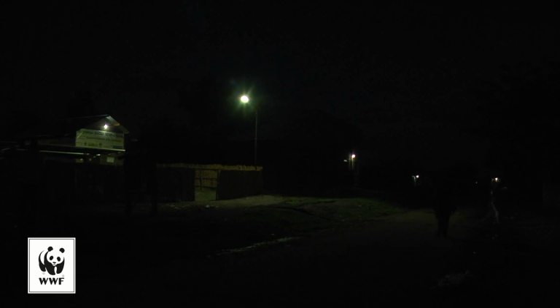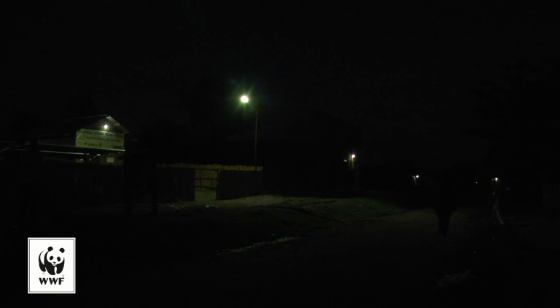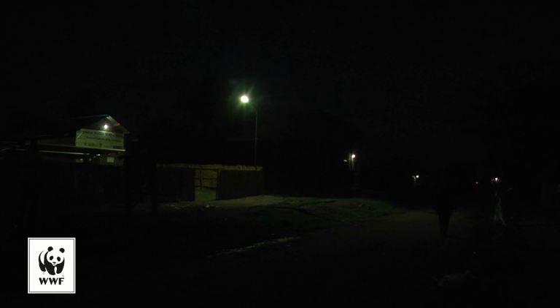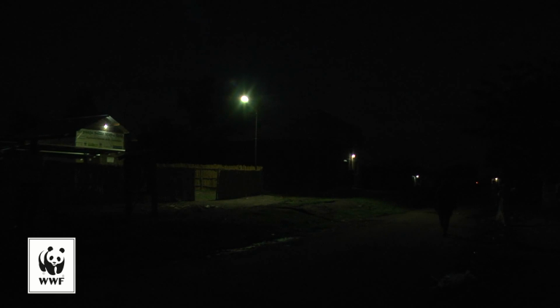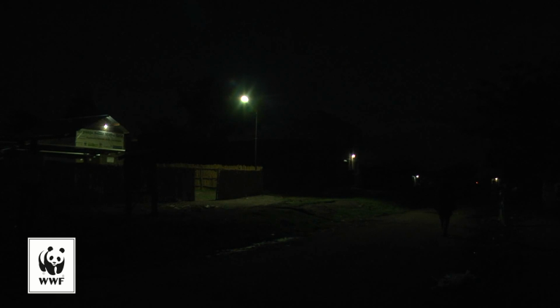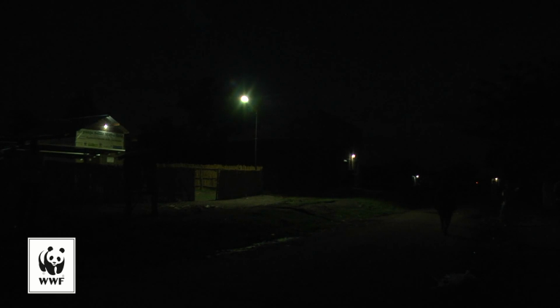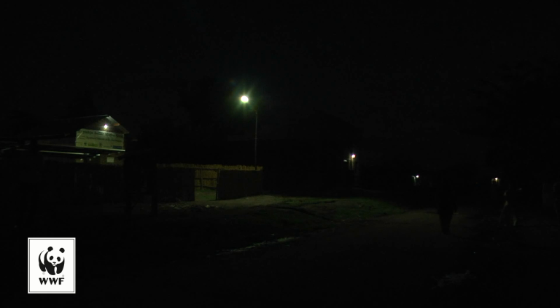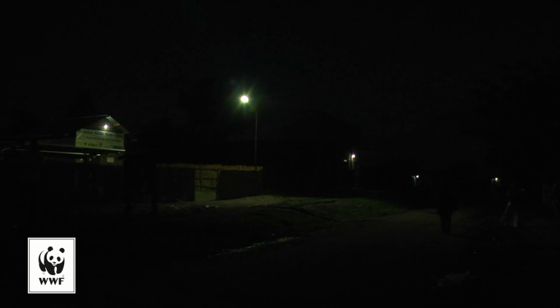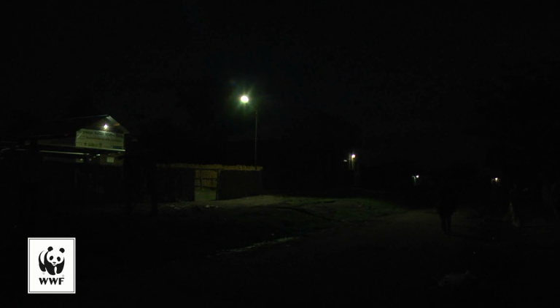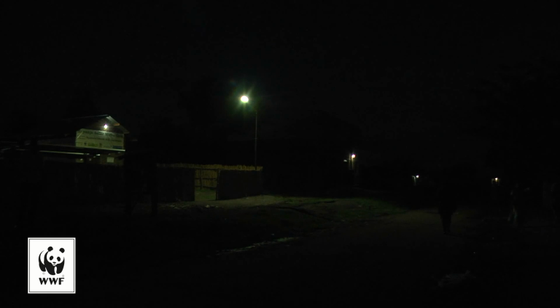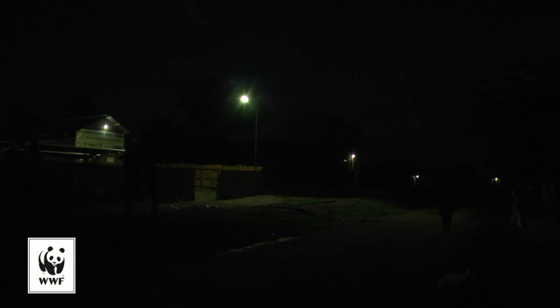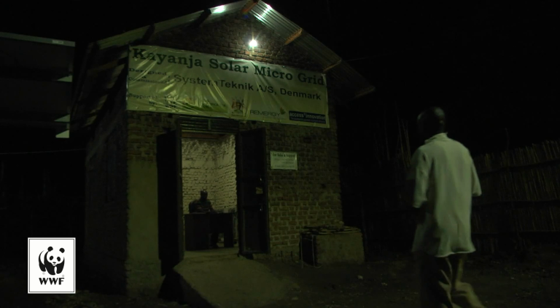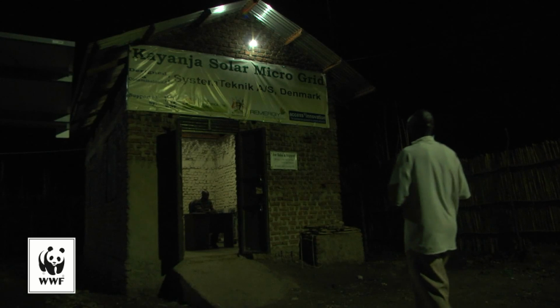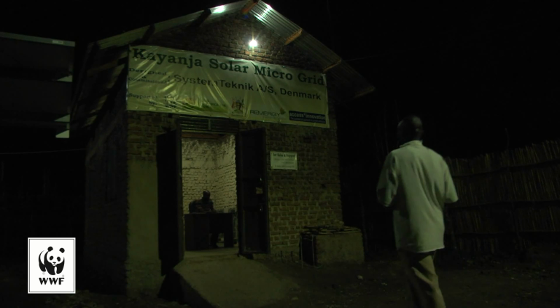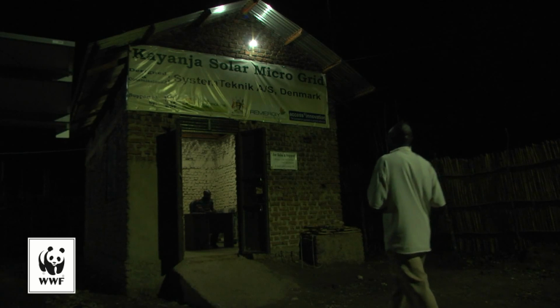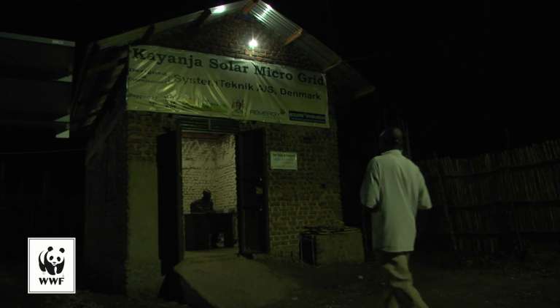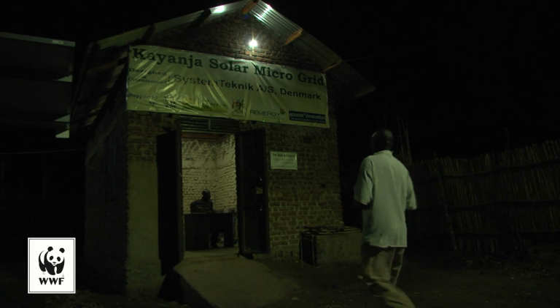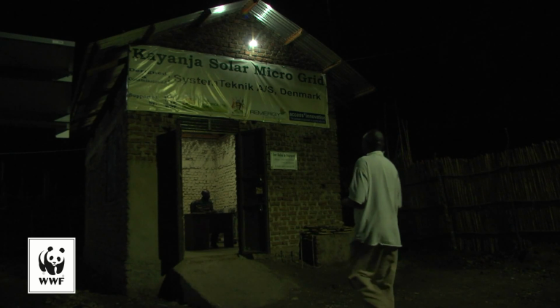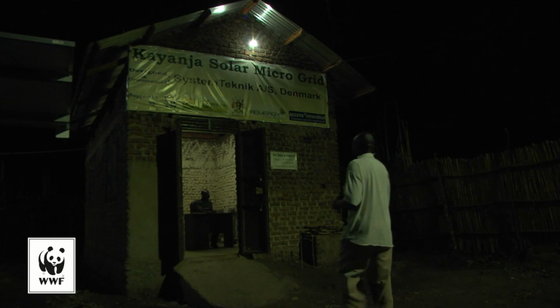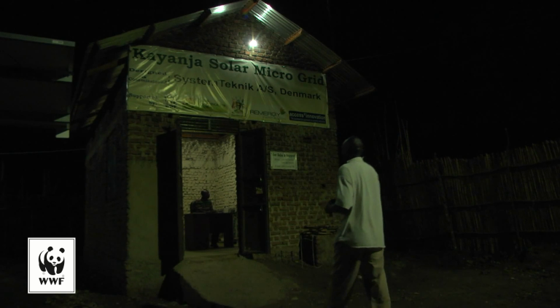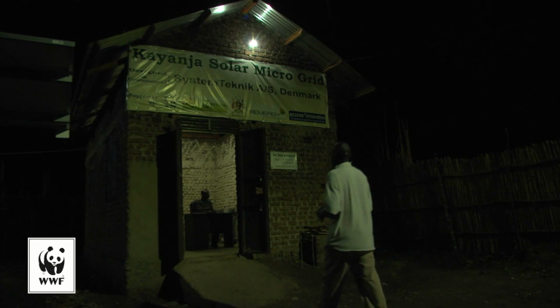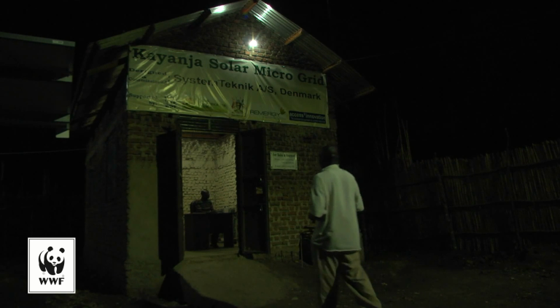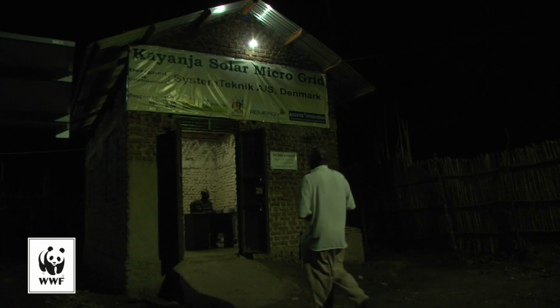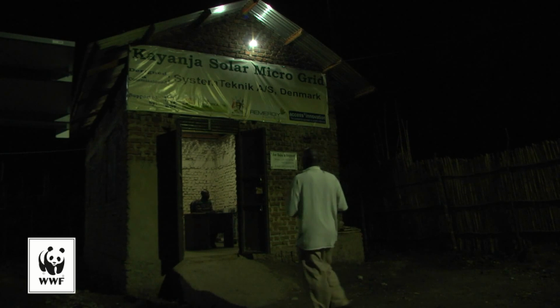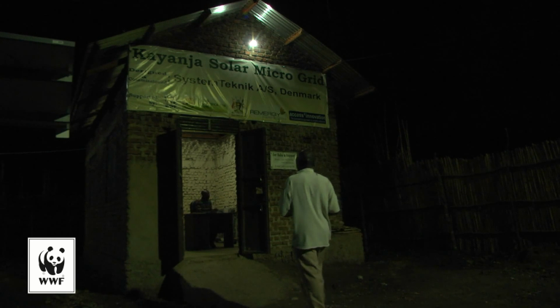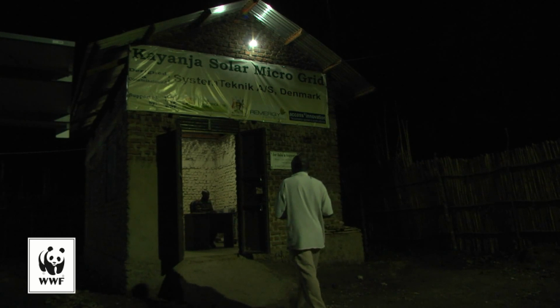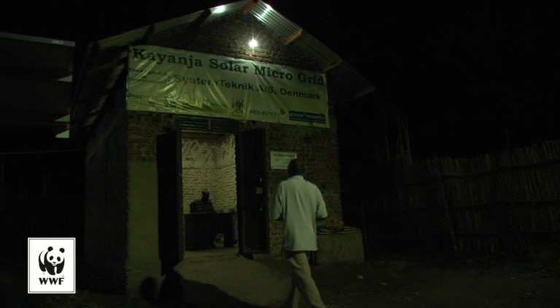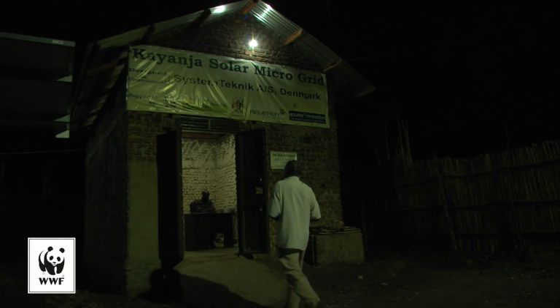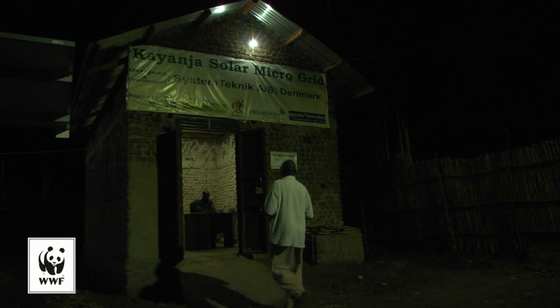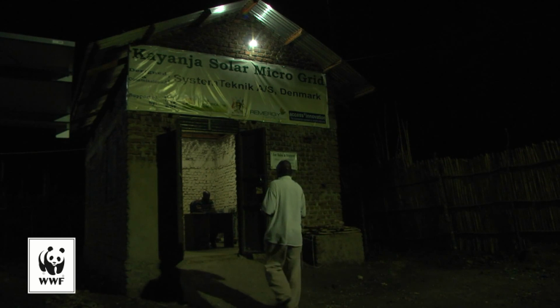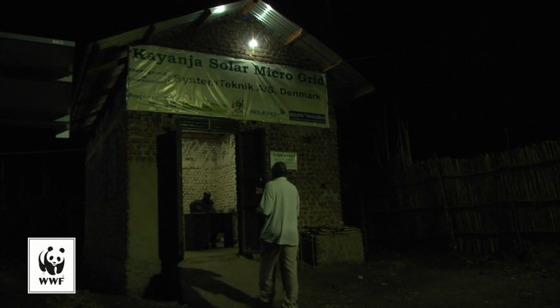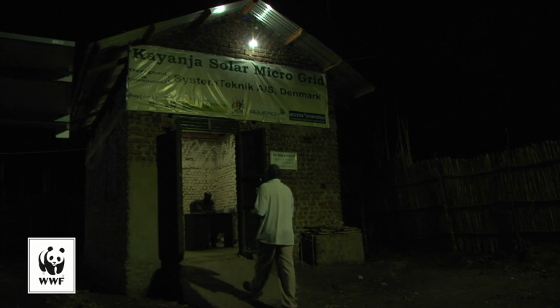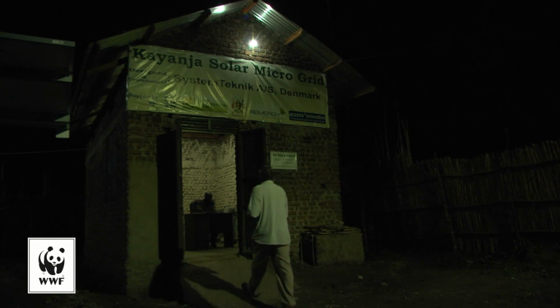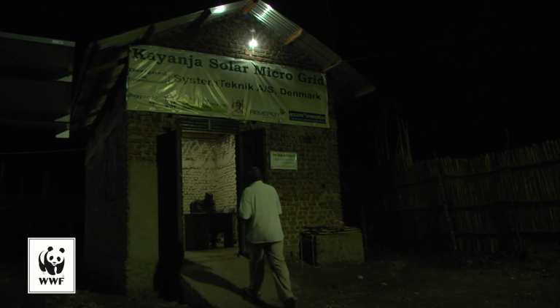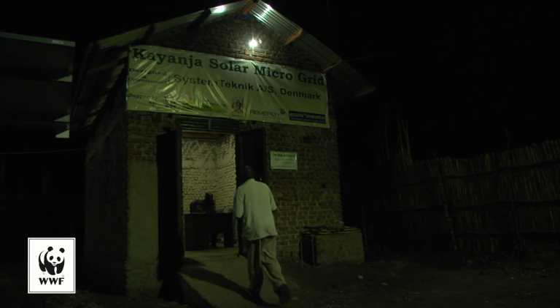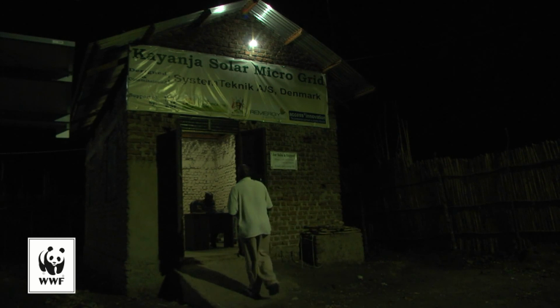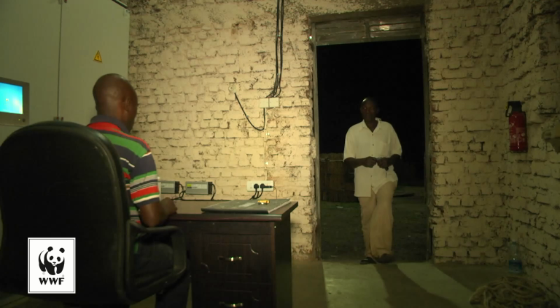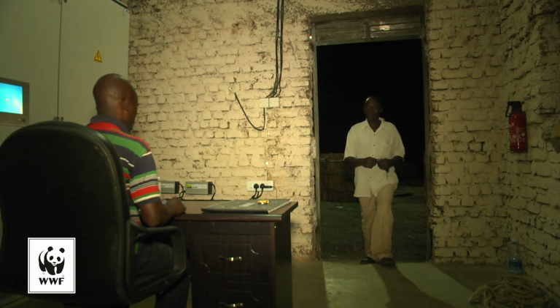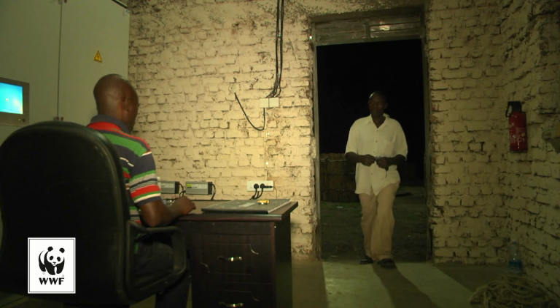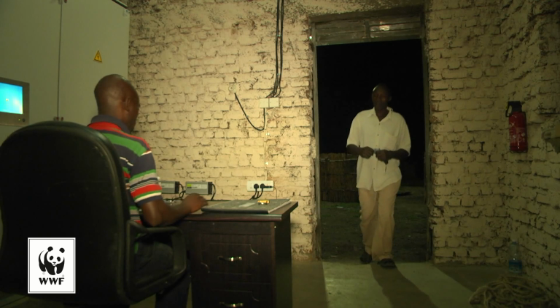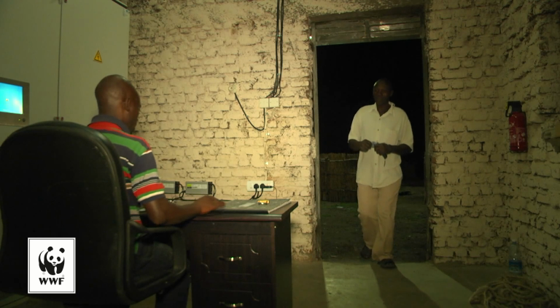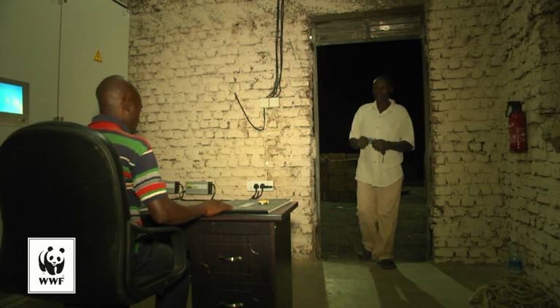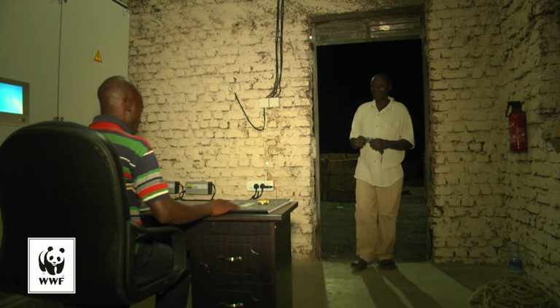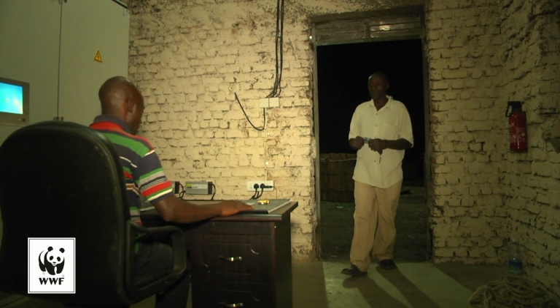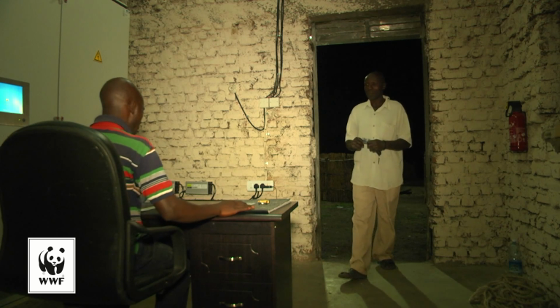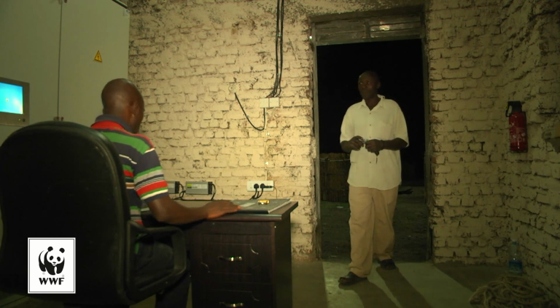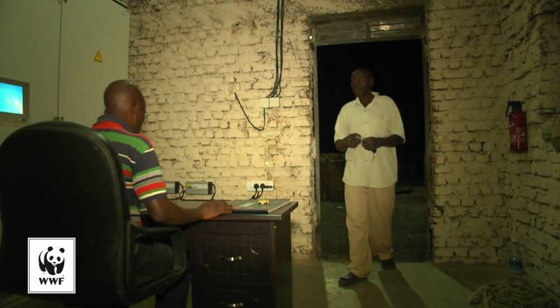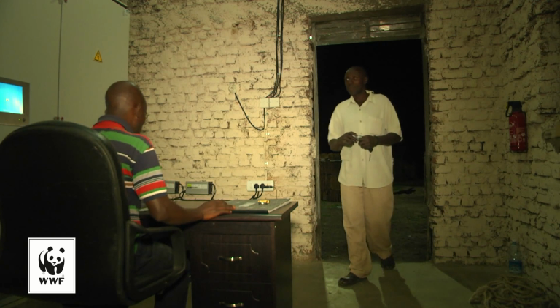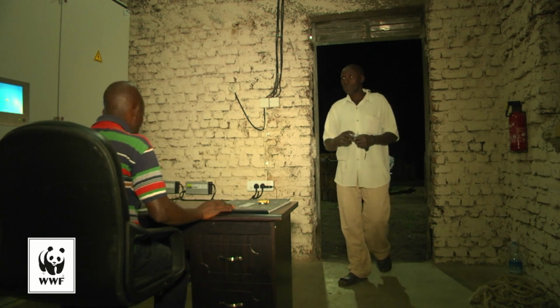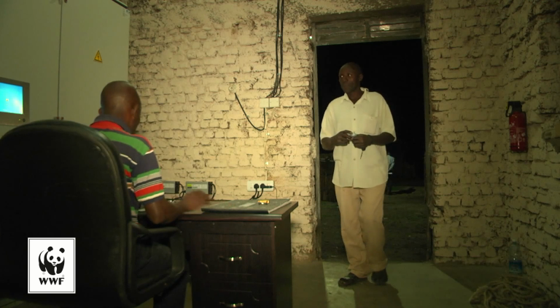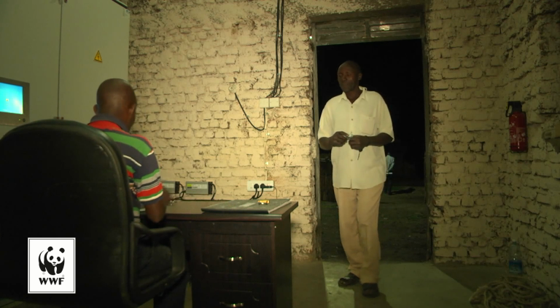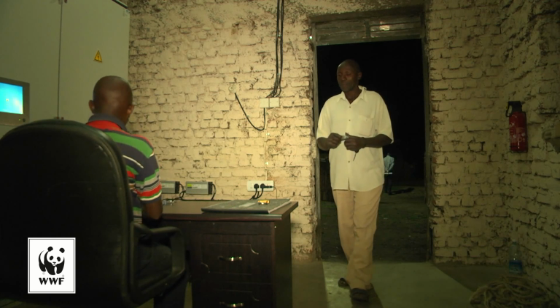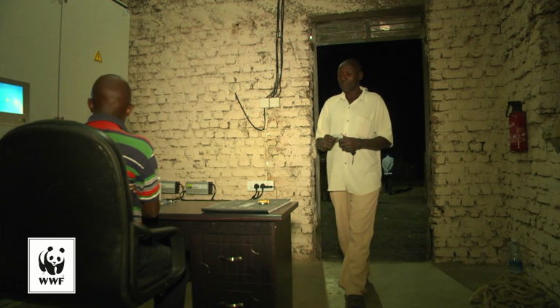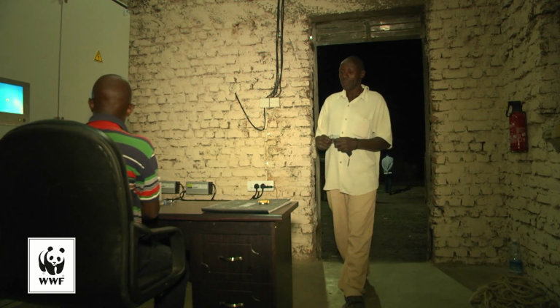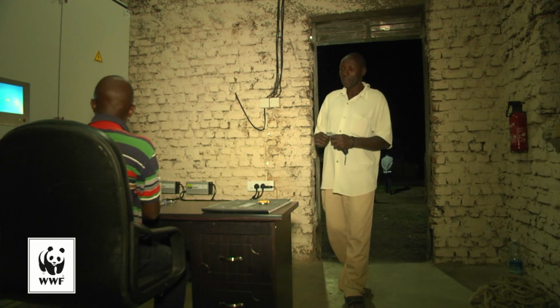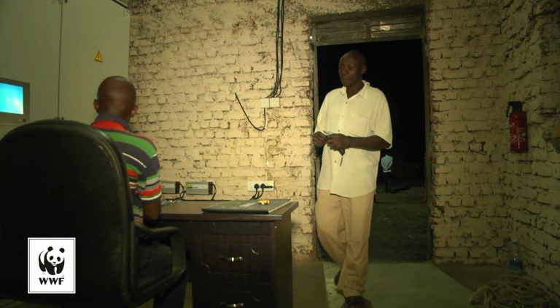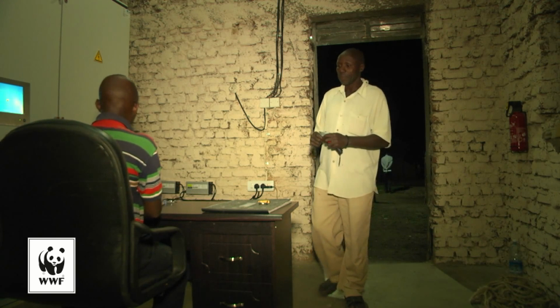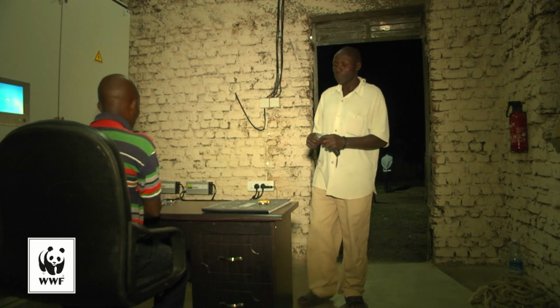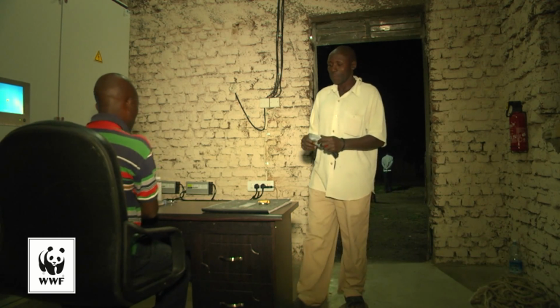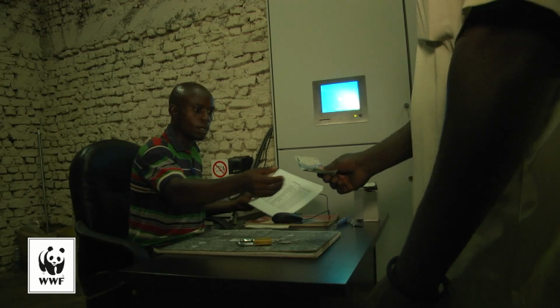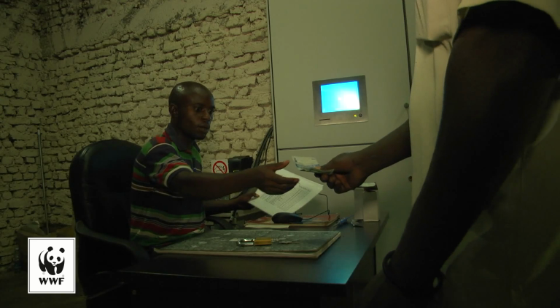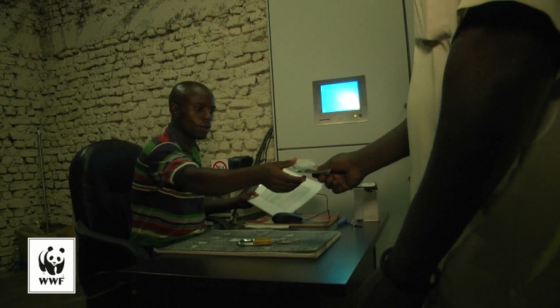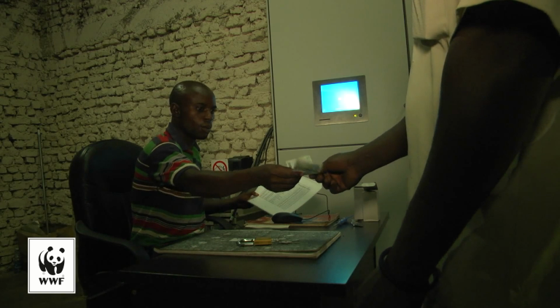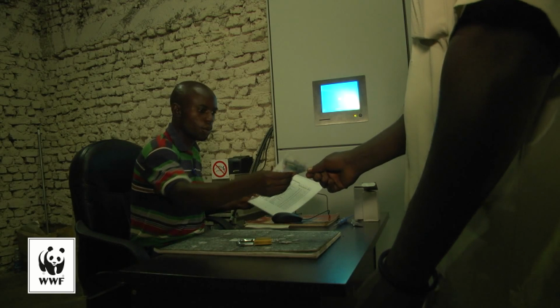And across the street, at the solar installation, people keep turning up to pay for their consumption of sustainable clean energy.